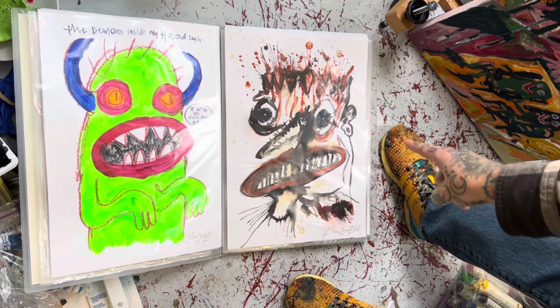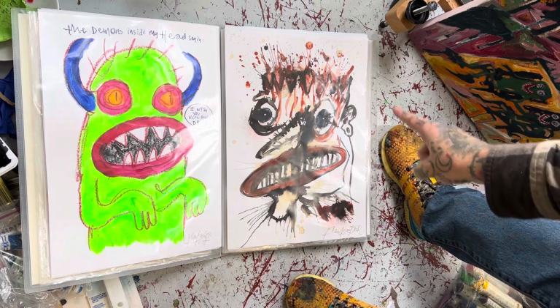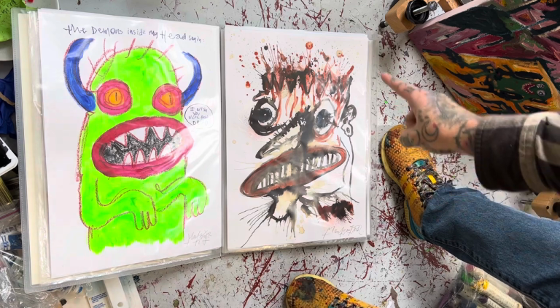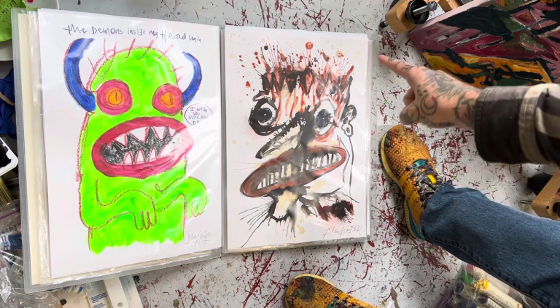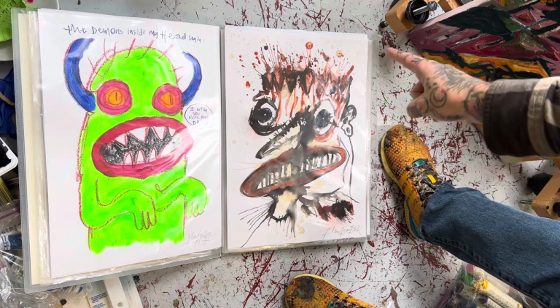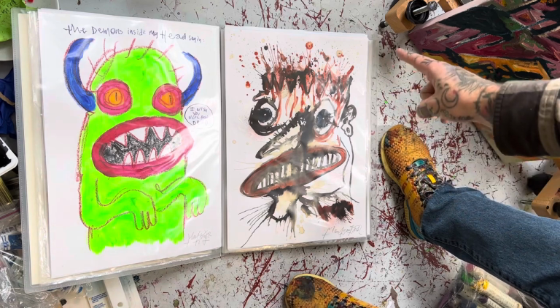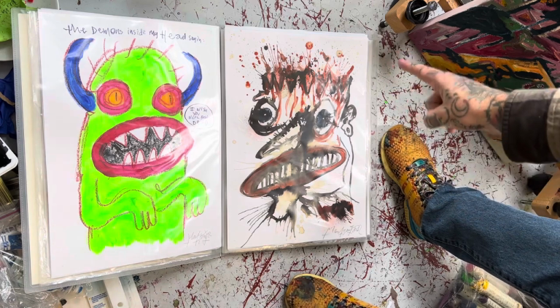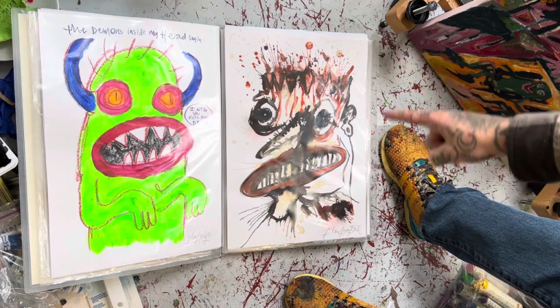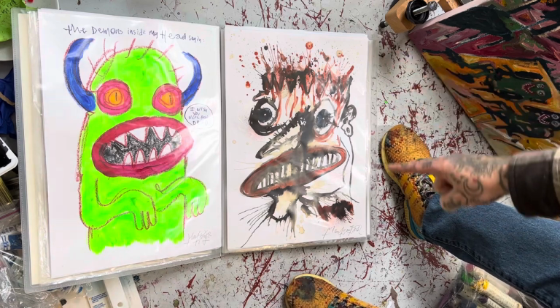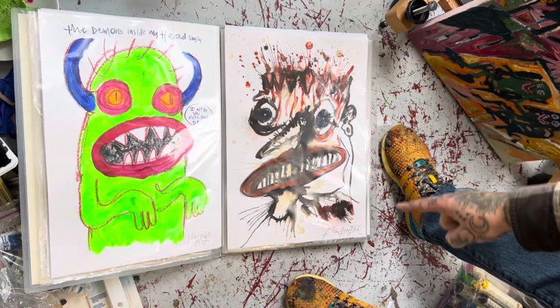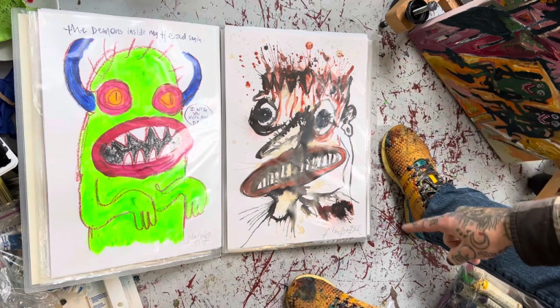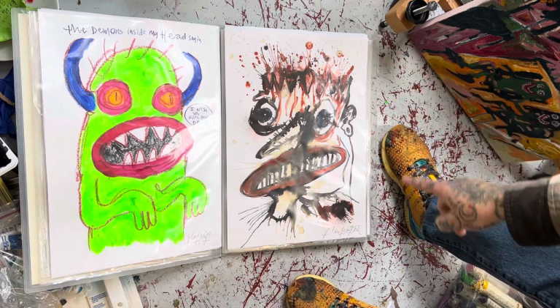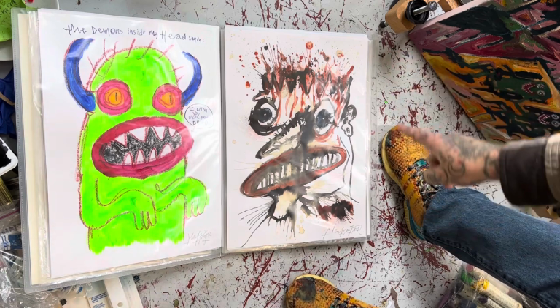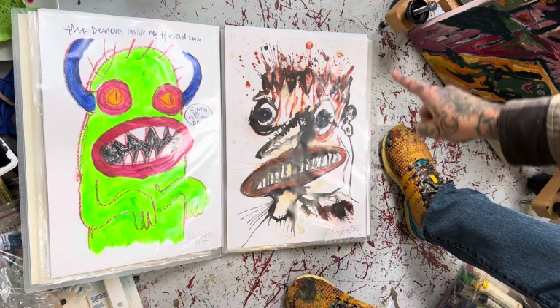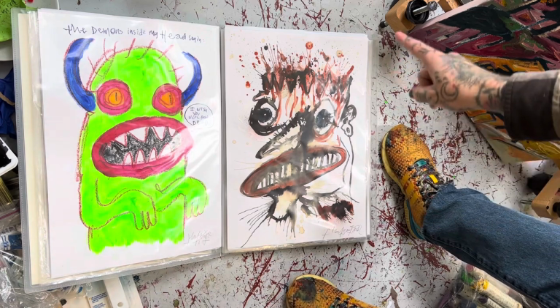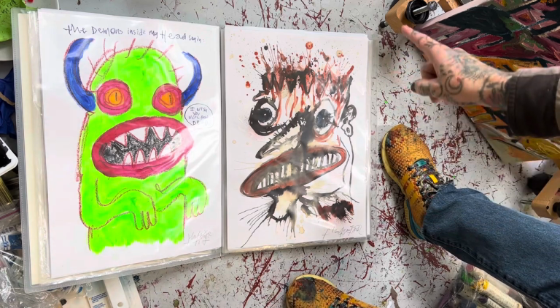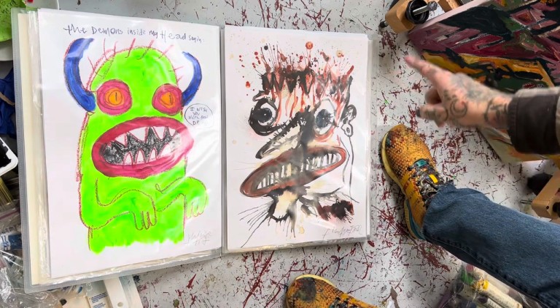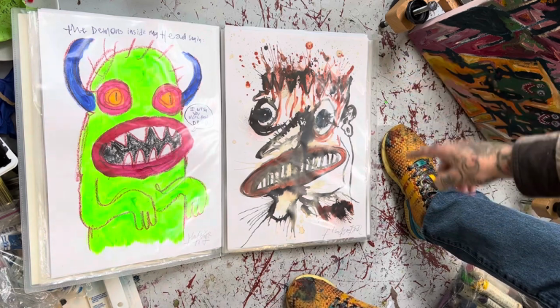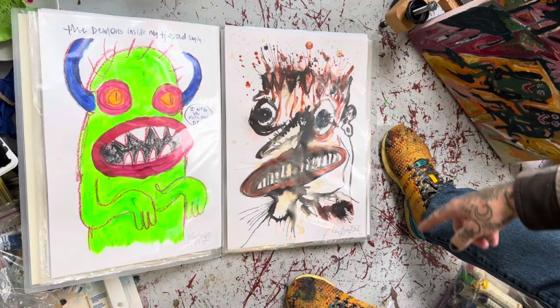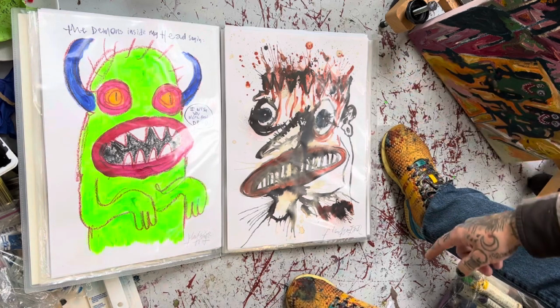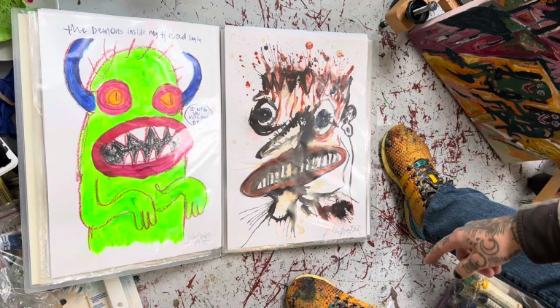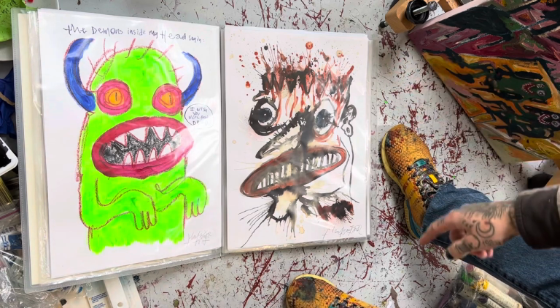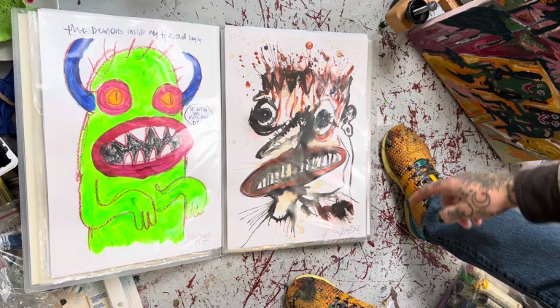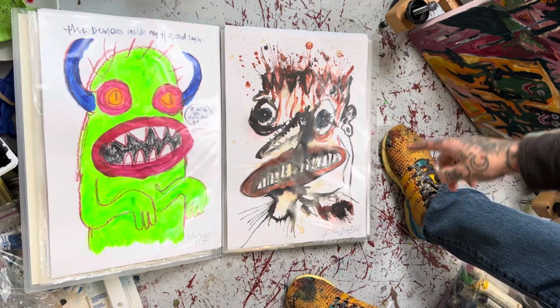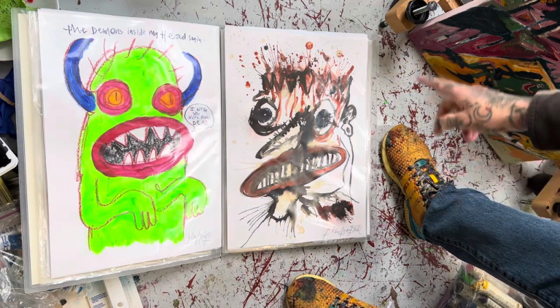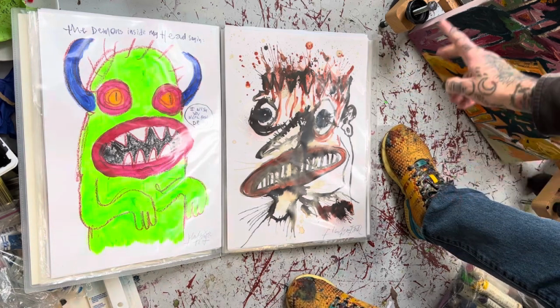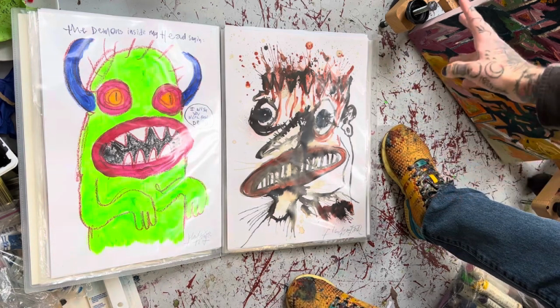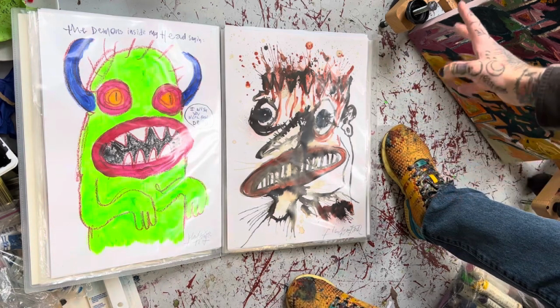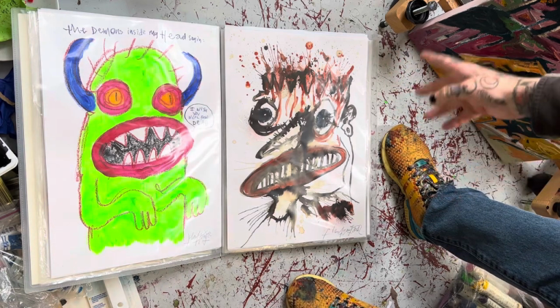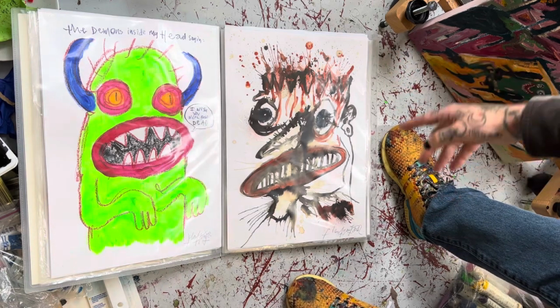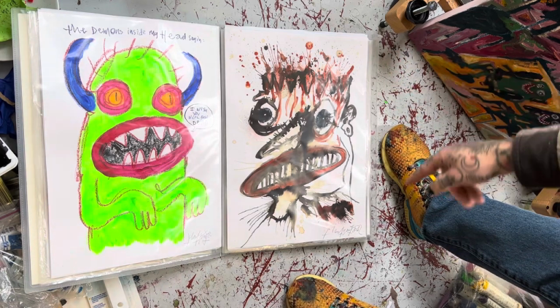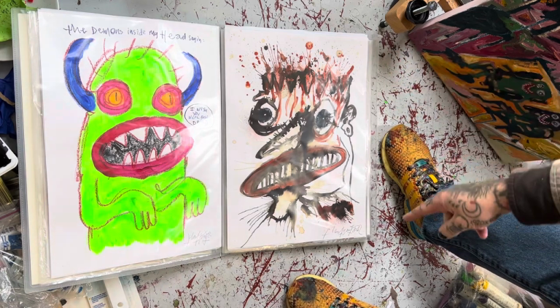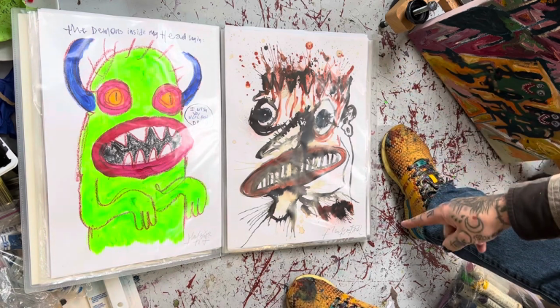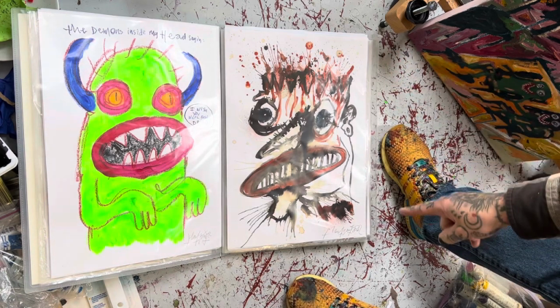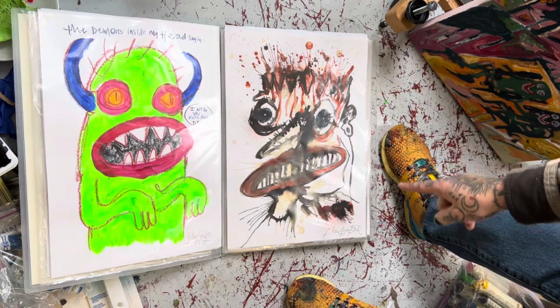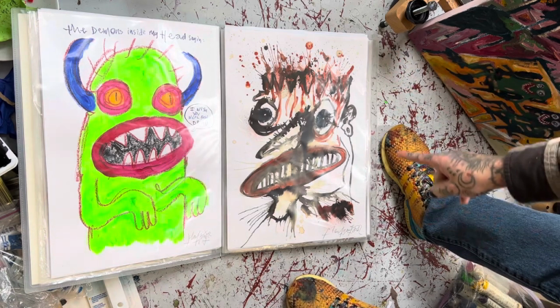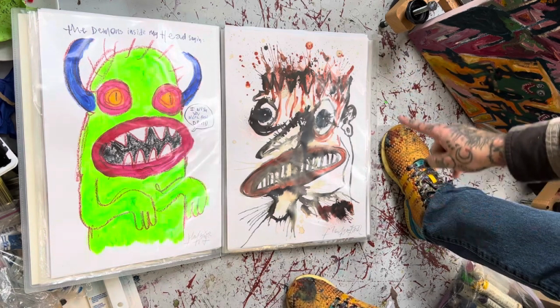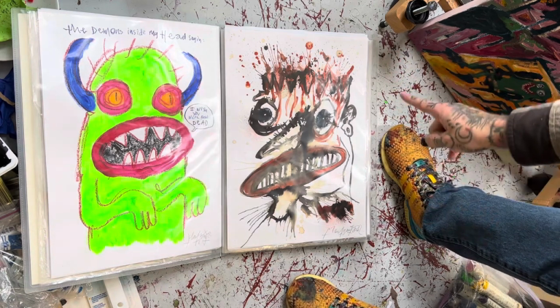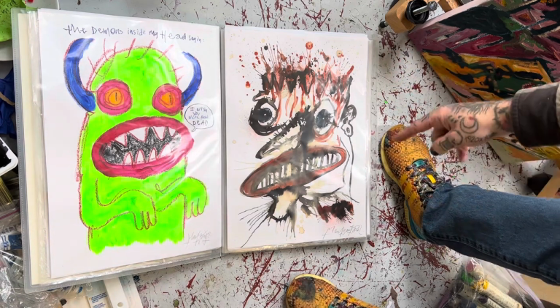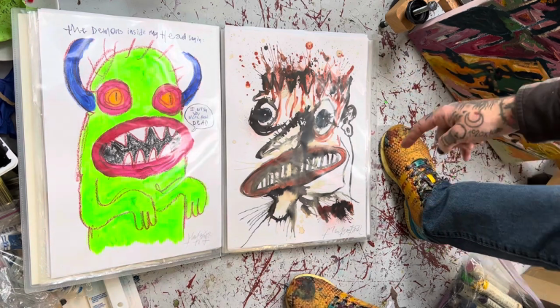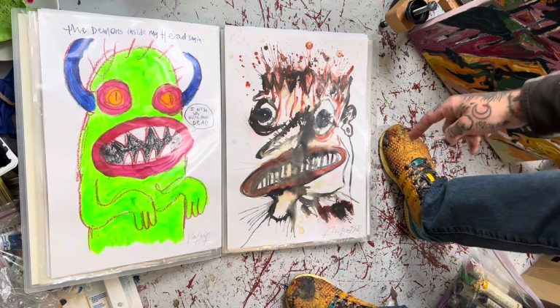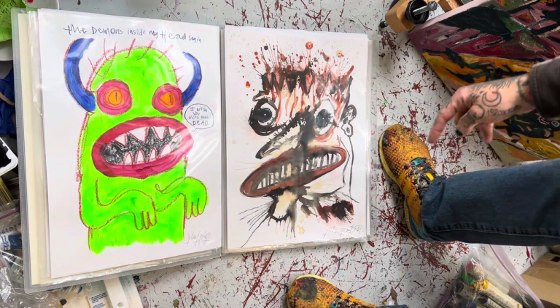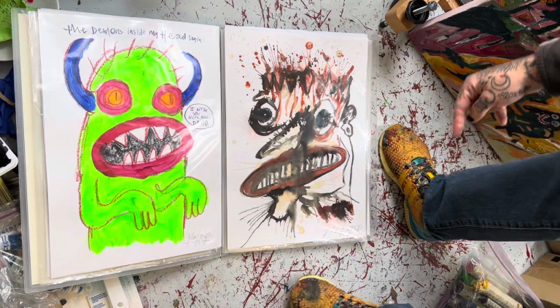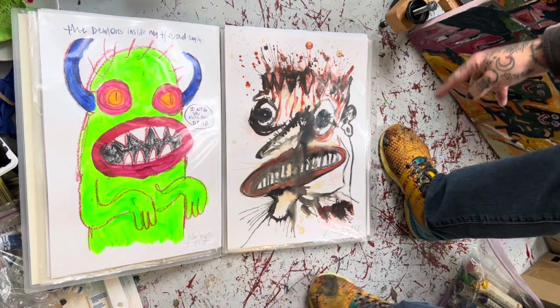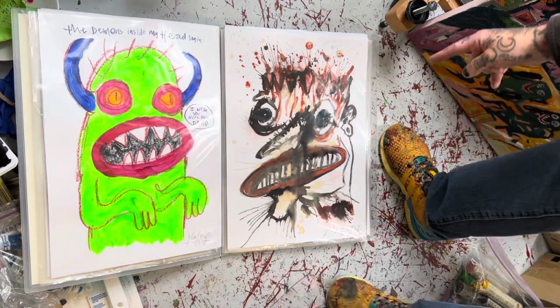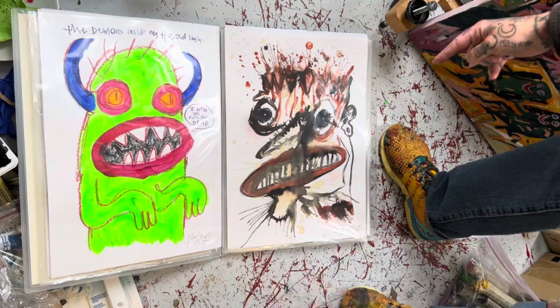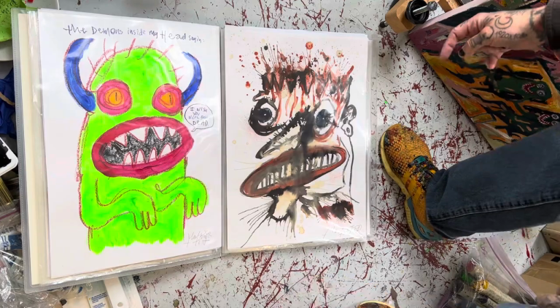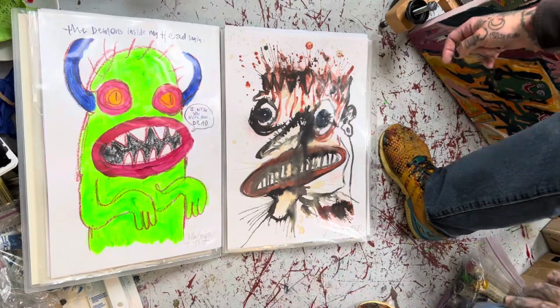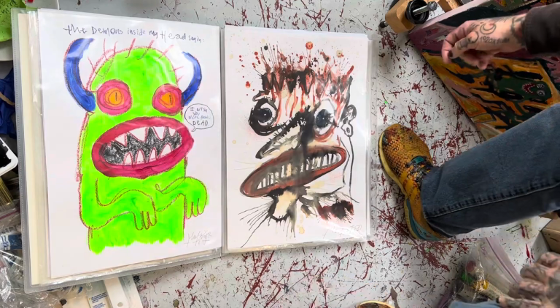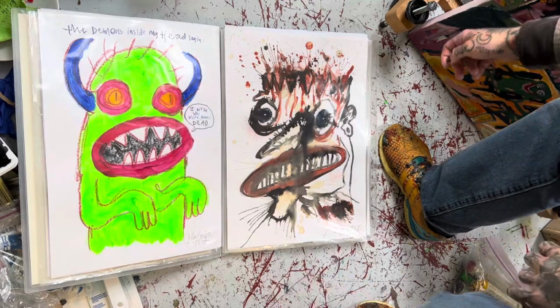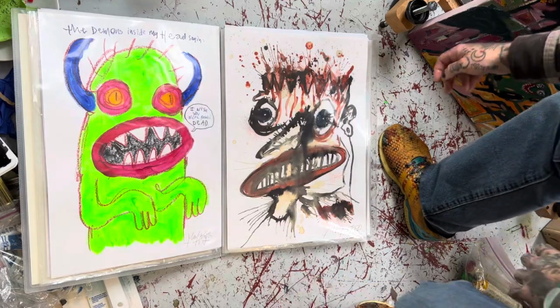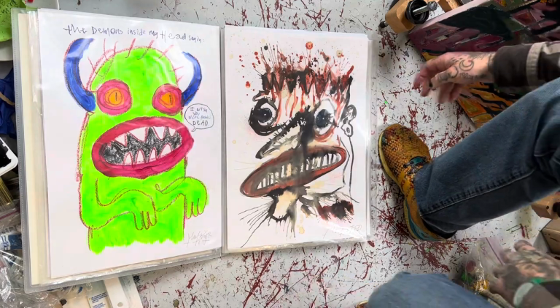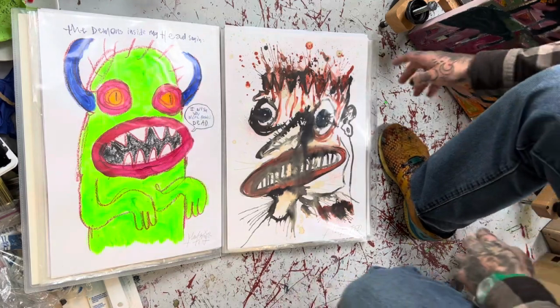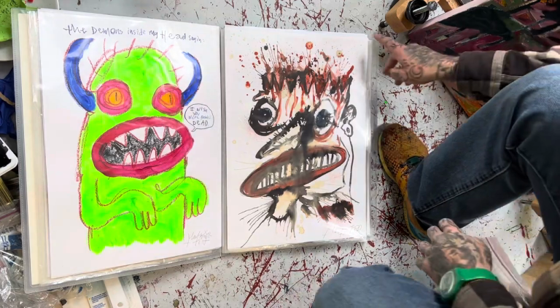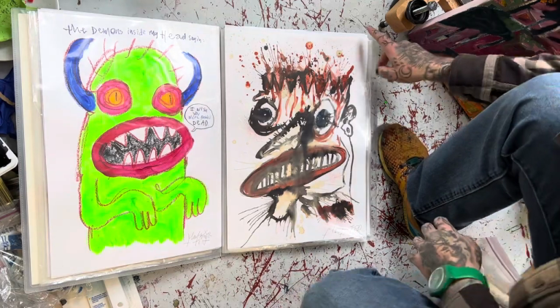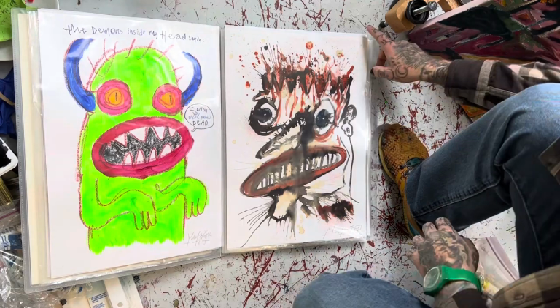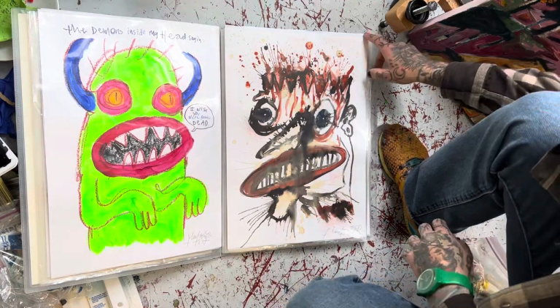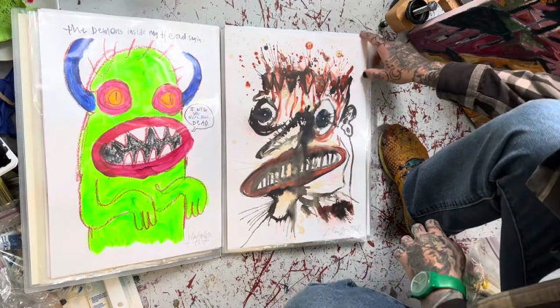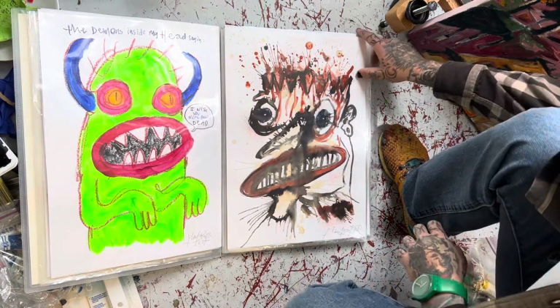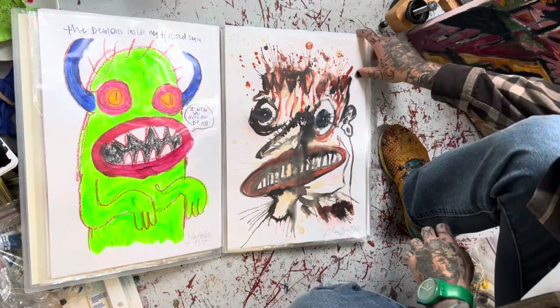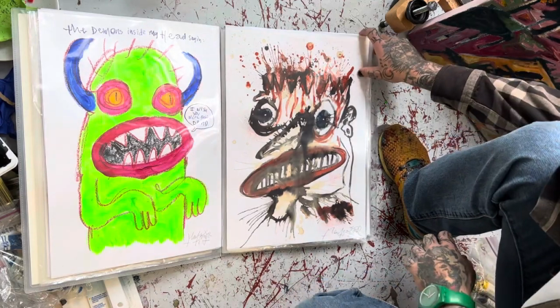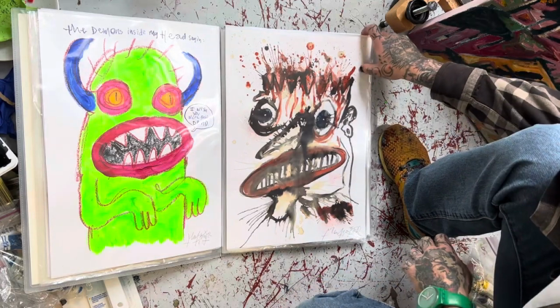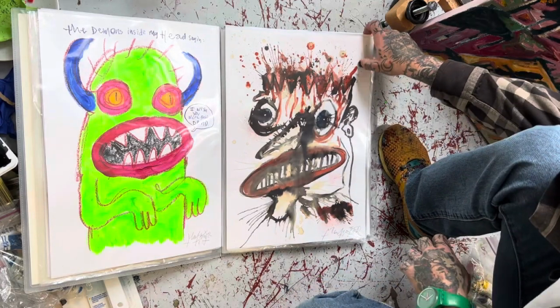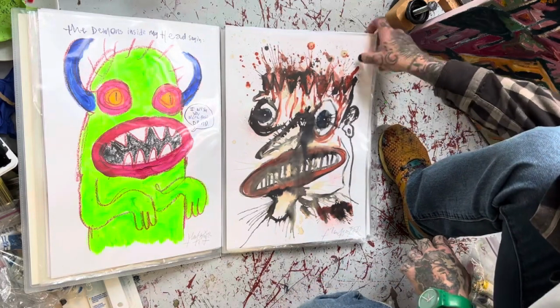Then I have this one, which is a mix of coffee and watercolors and ink.